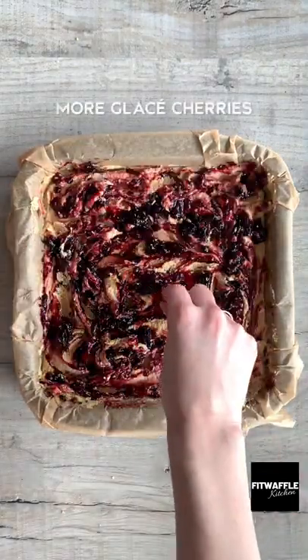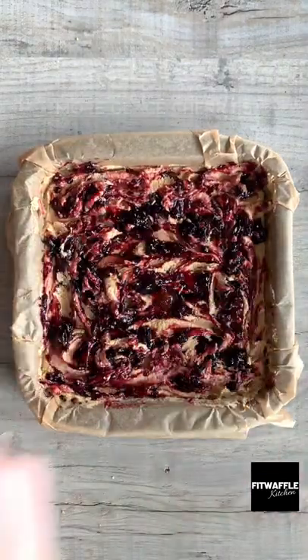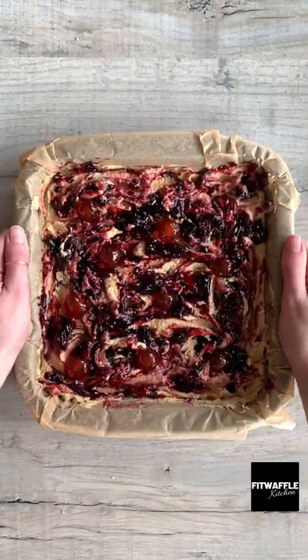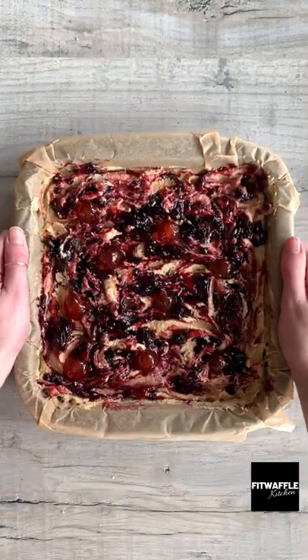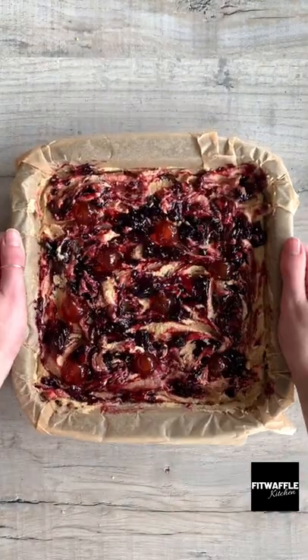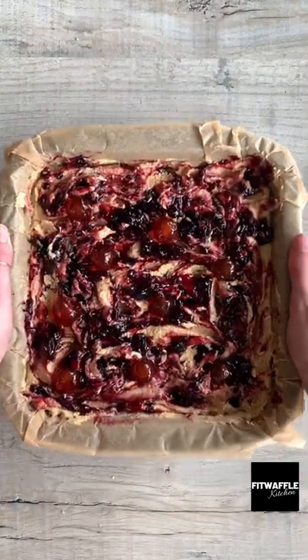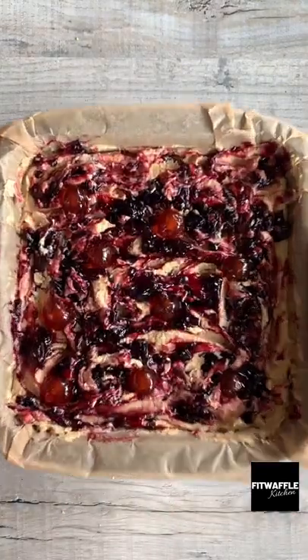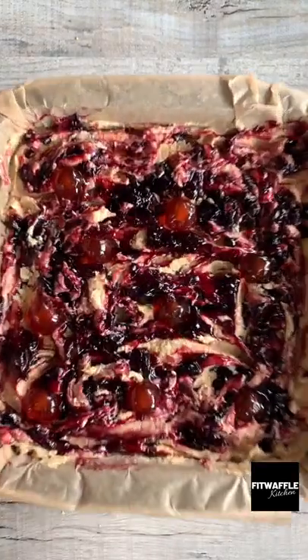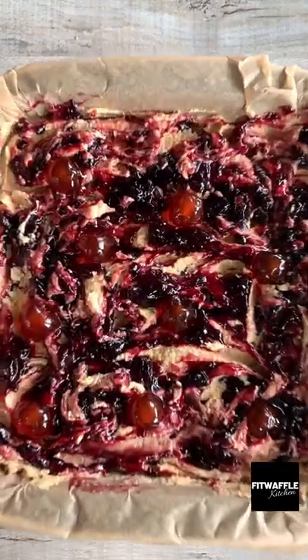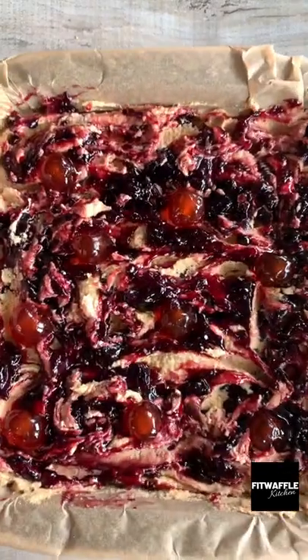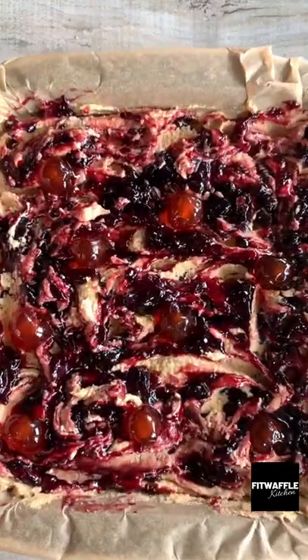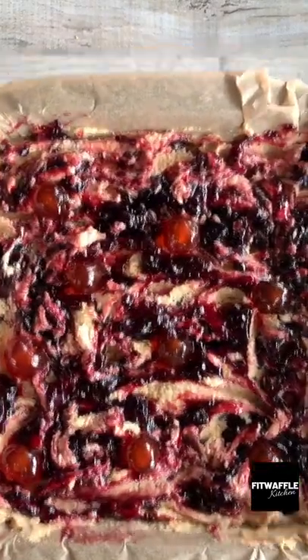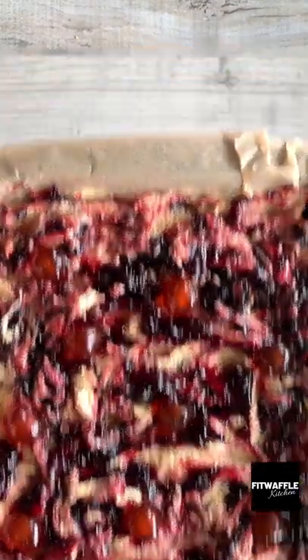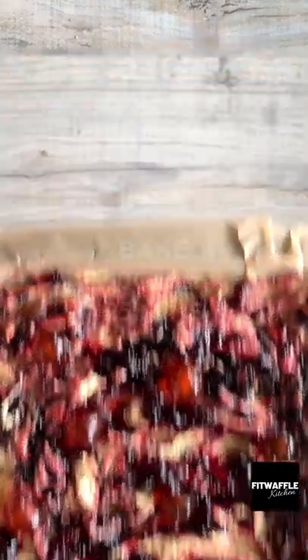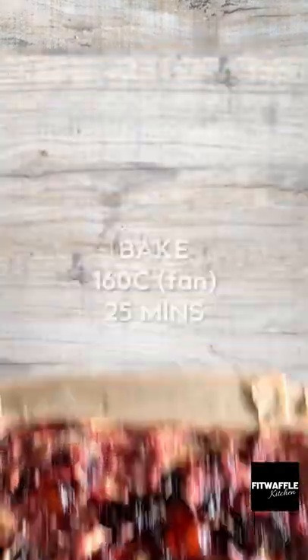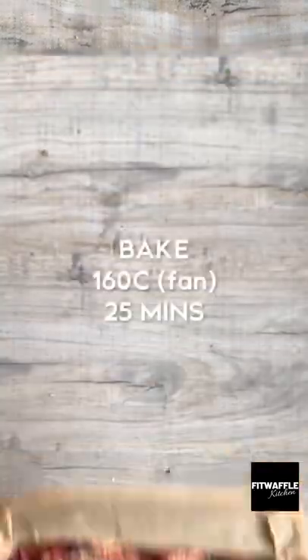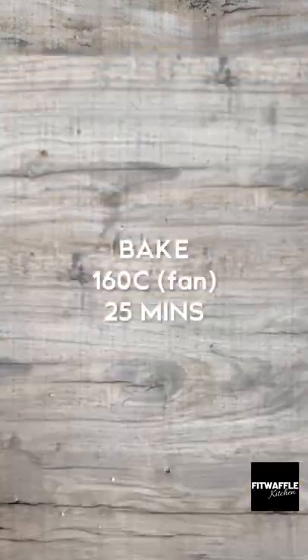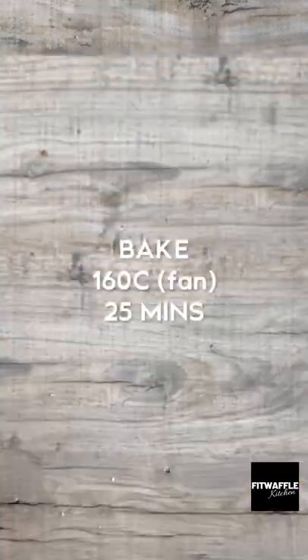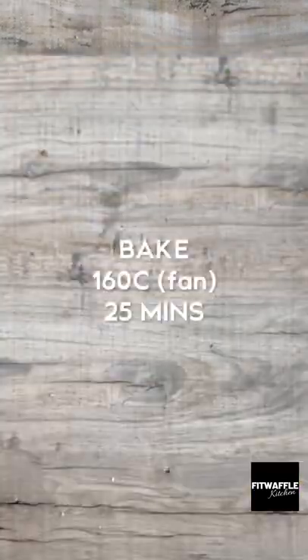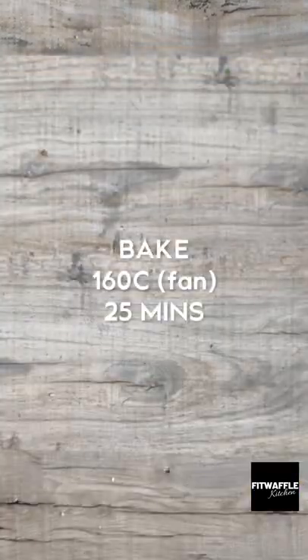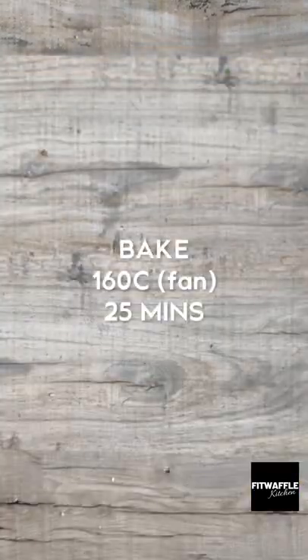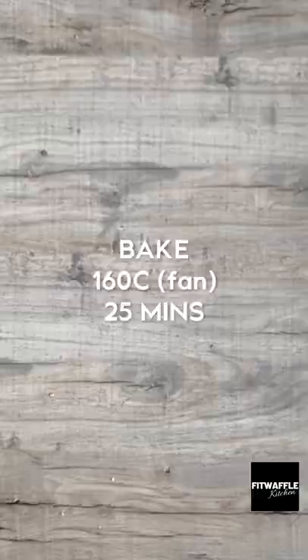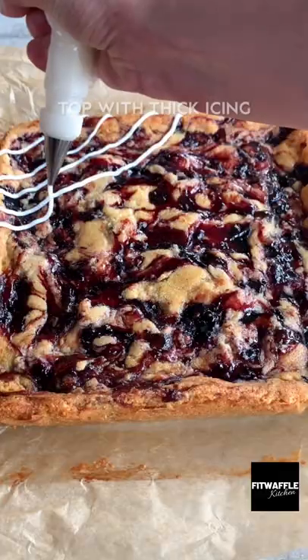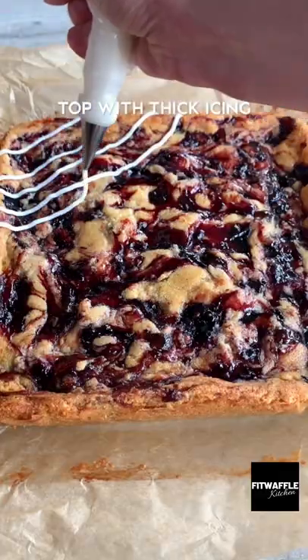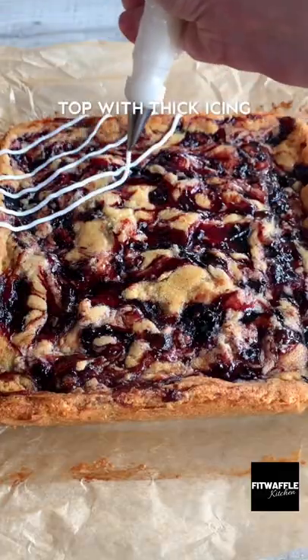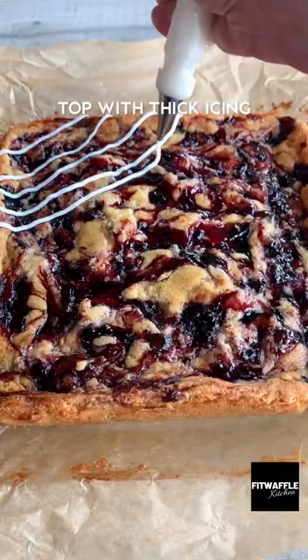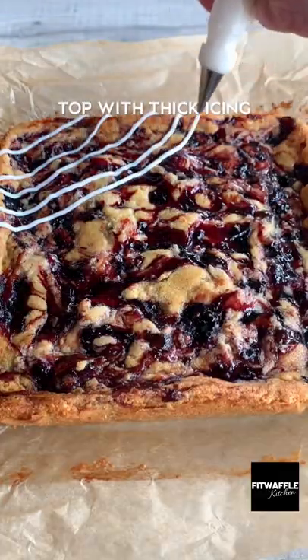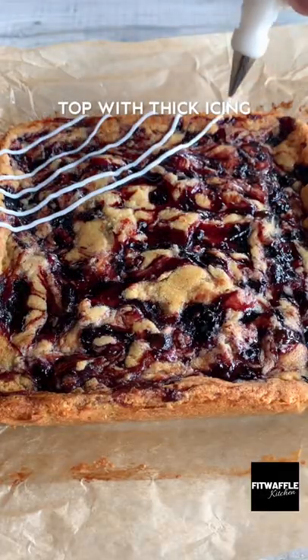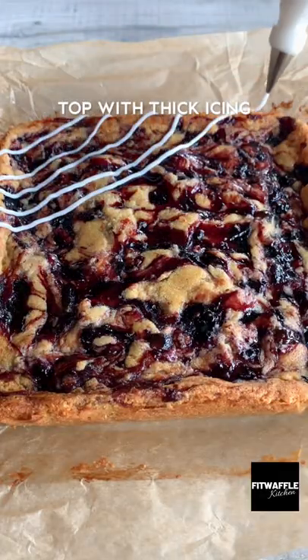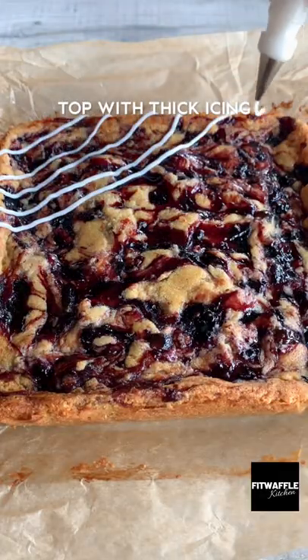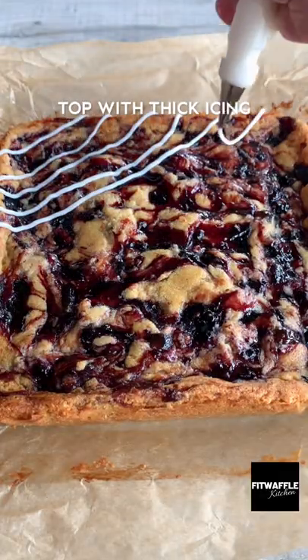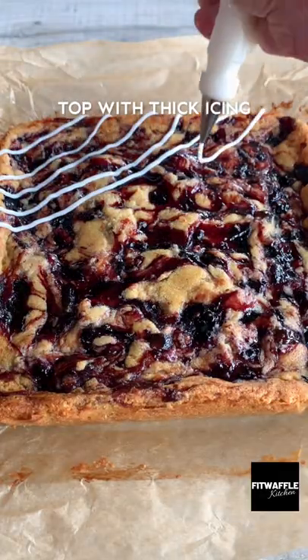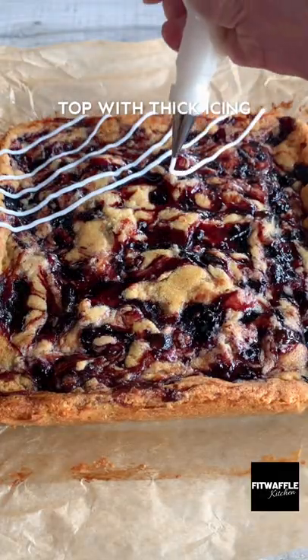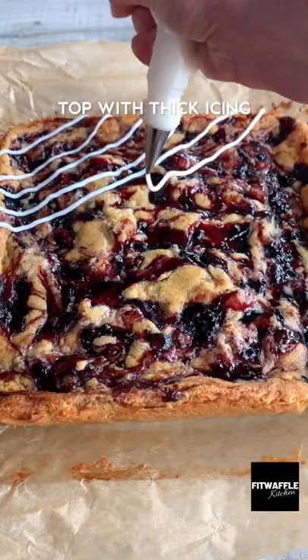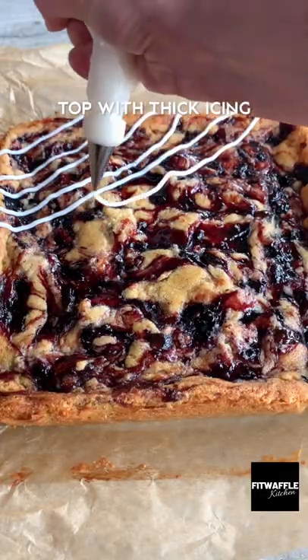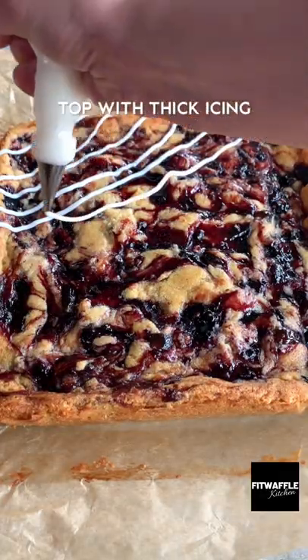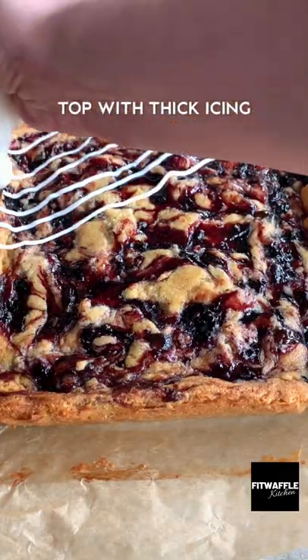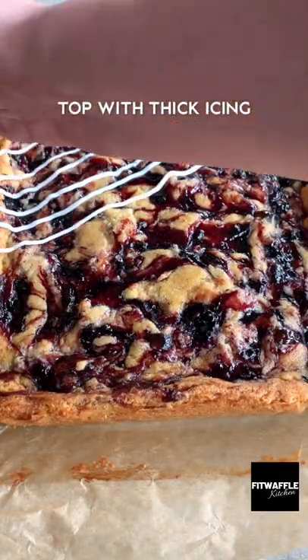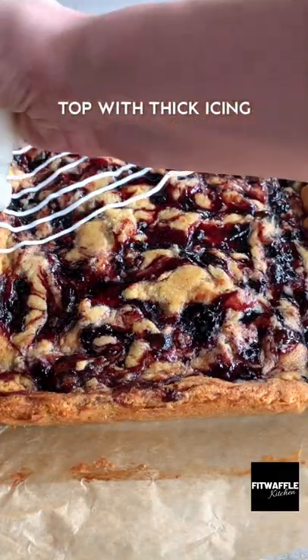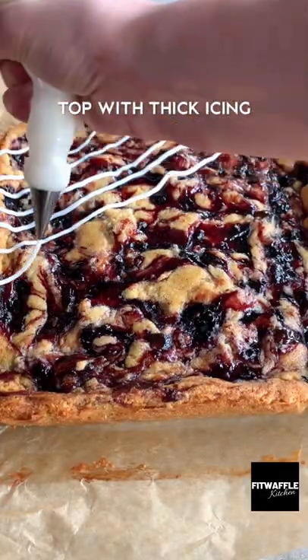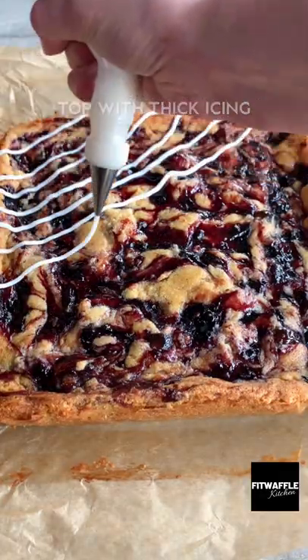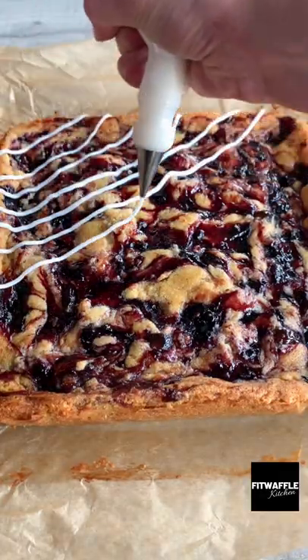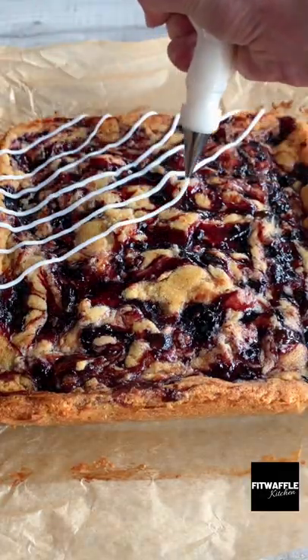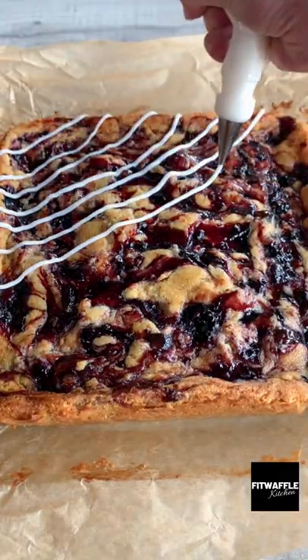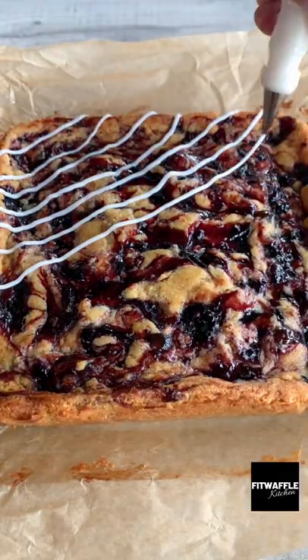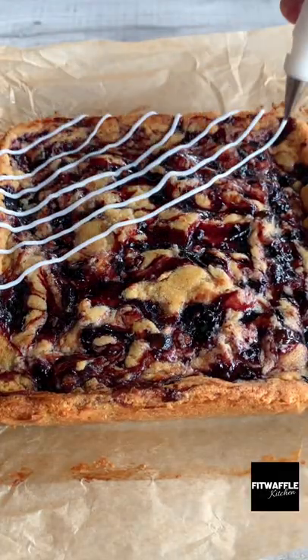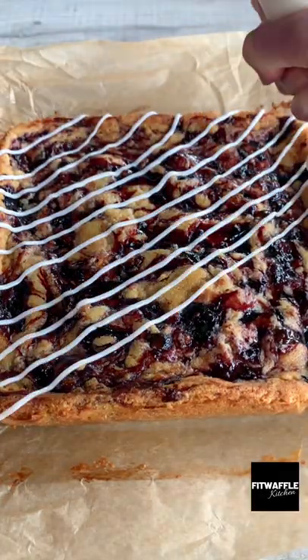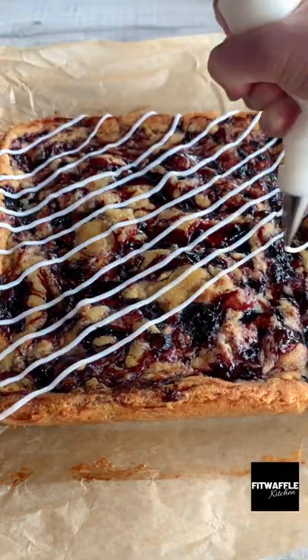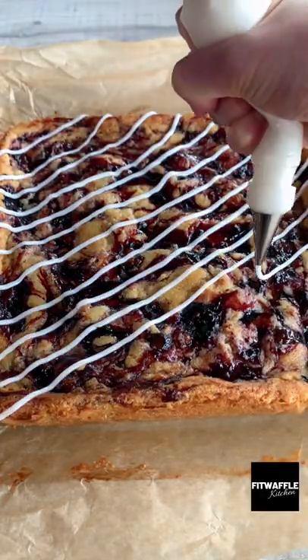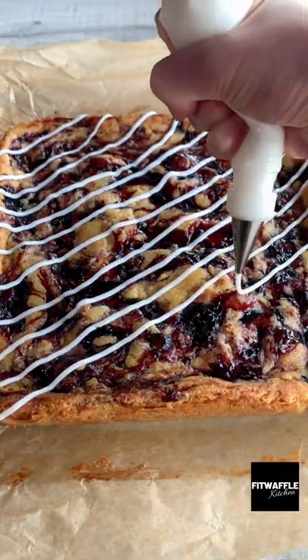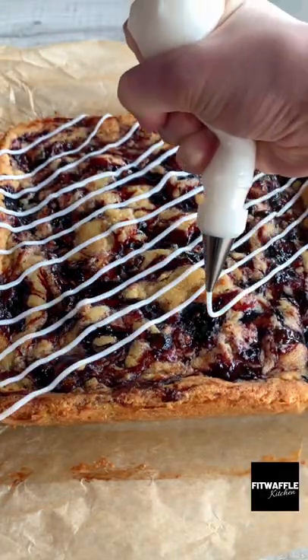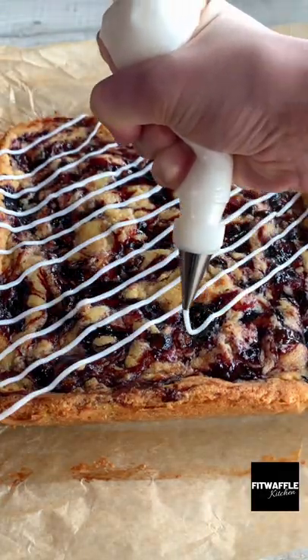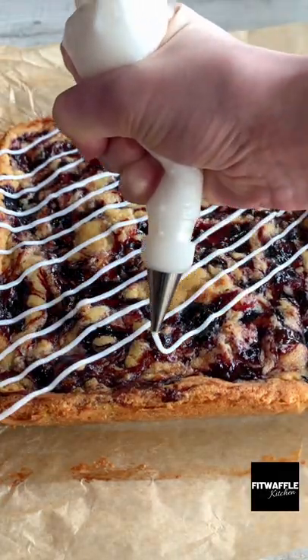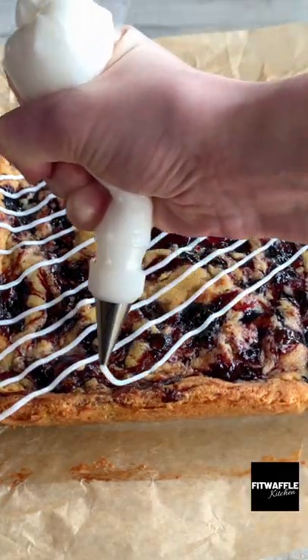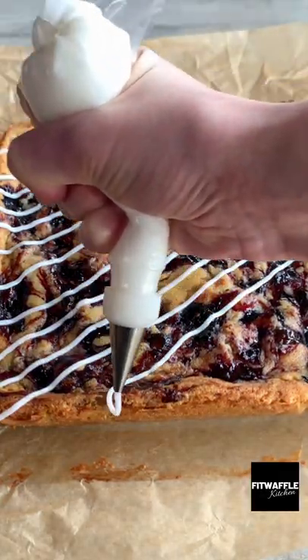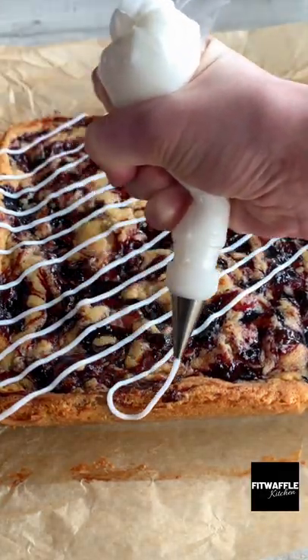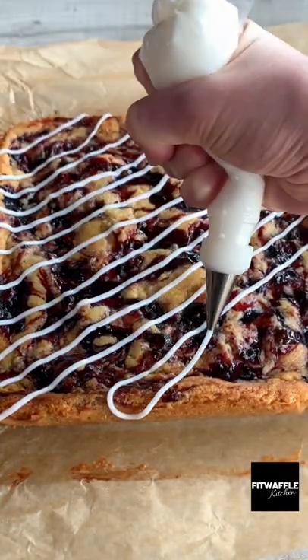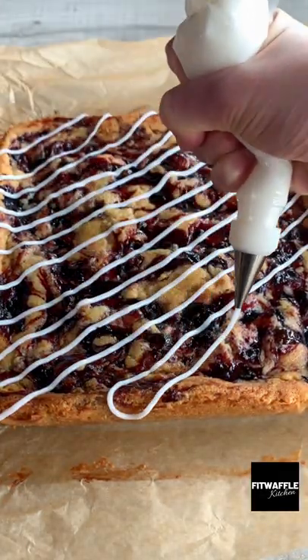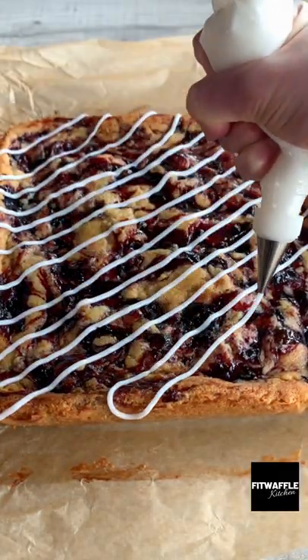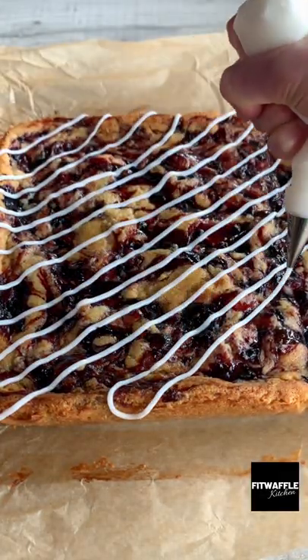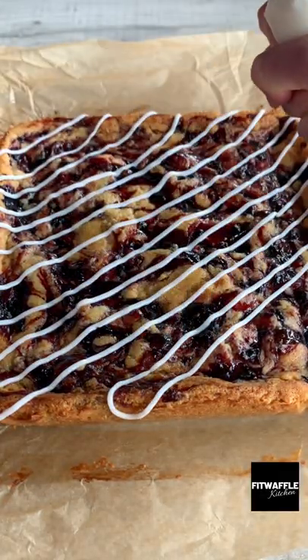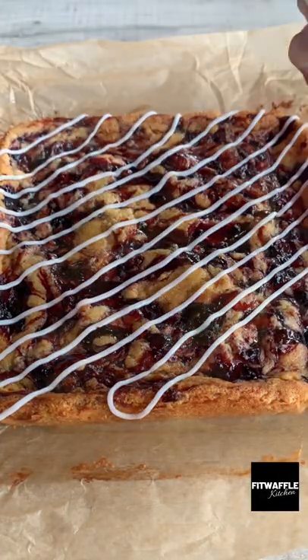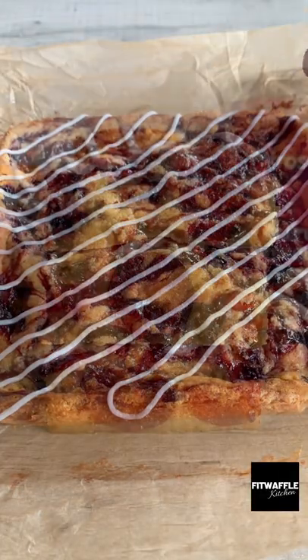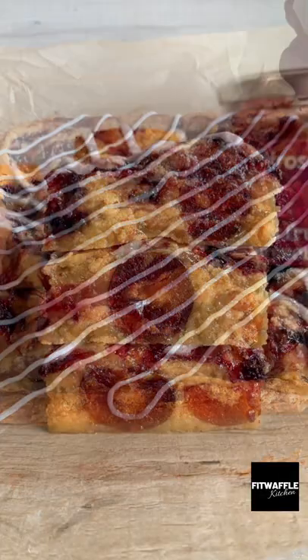Top with some more cherries if you wish and bake in the oven for 25 minutes. Pipe on some thick icing made with icing sugar and water and that's it. Enjoy!